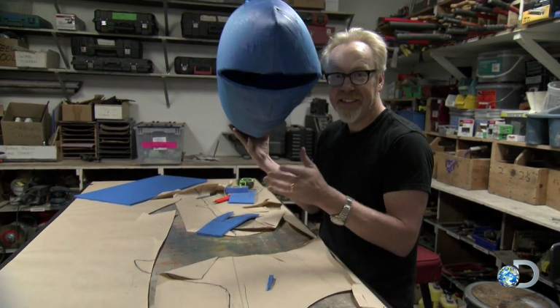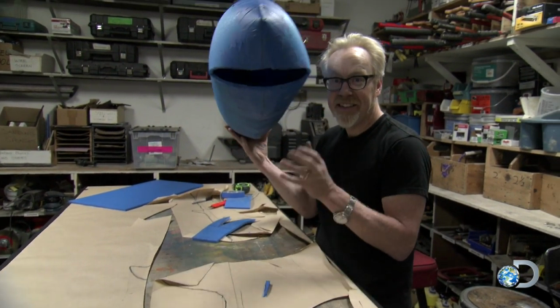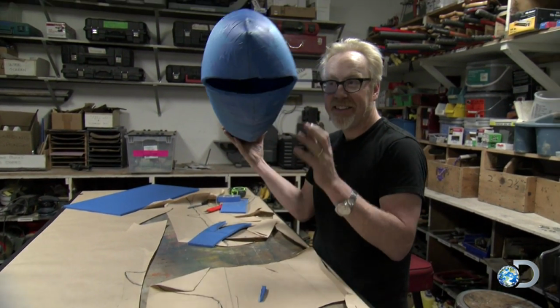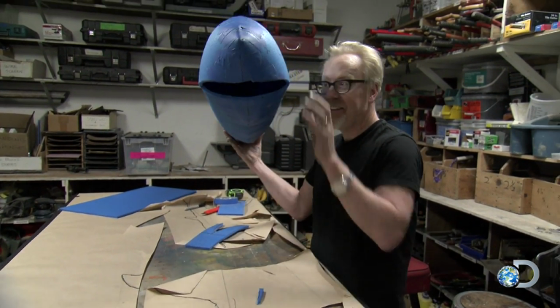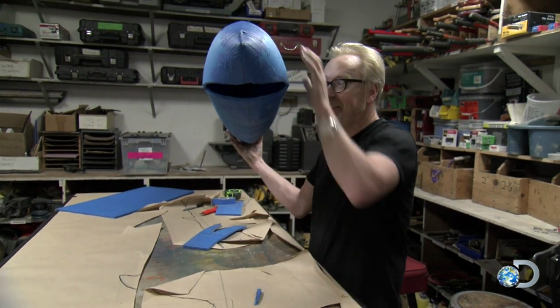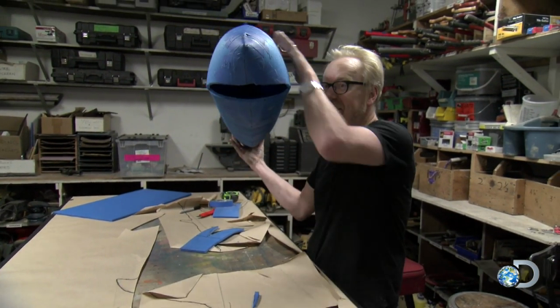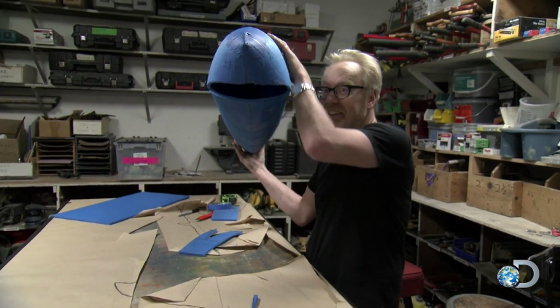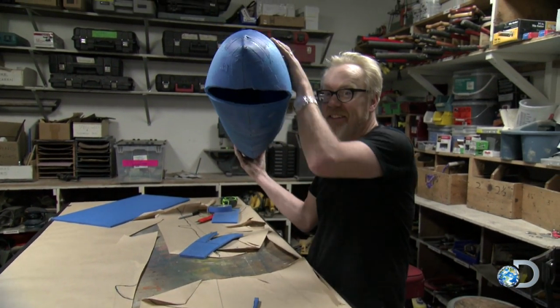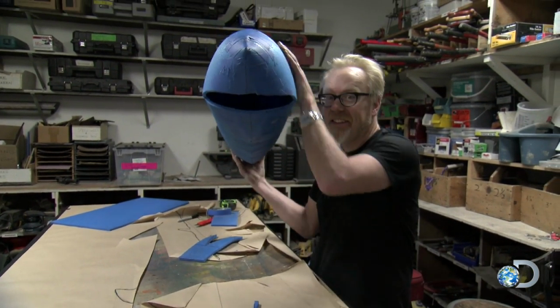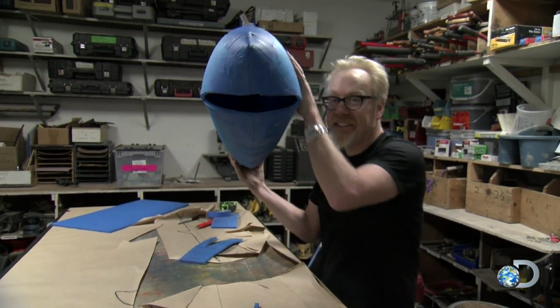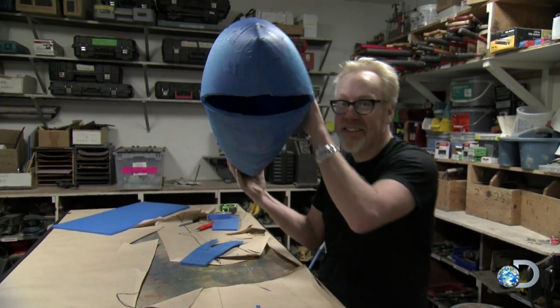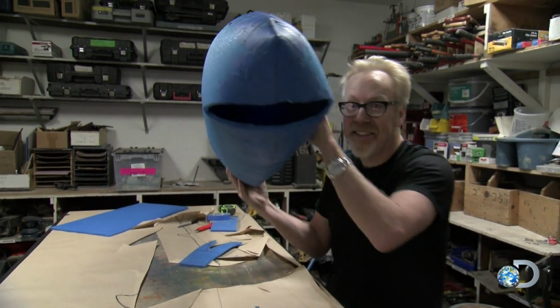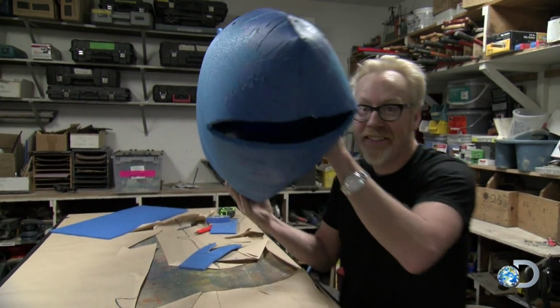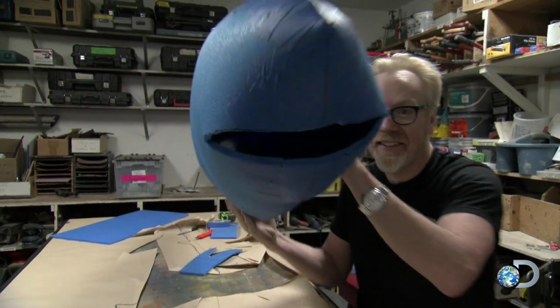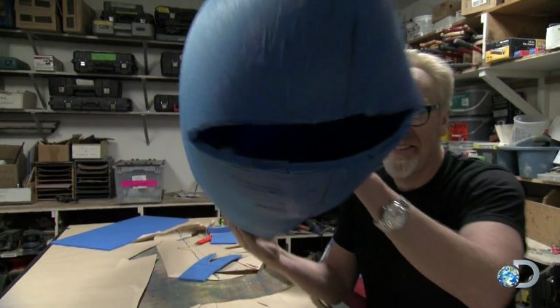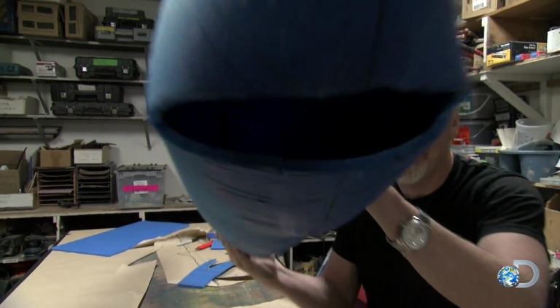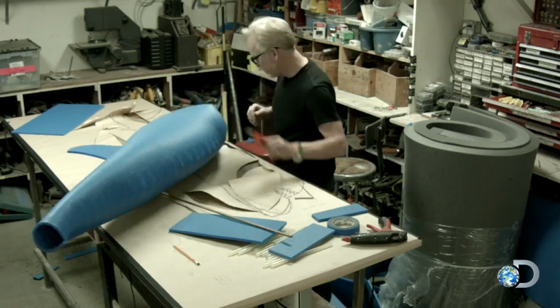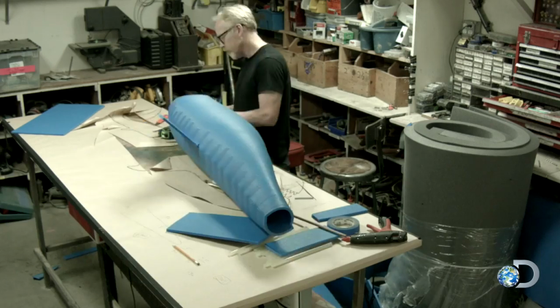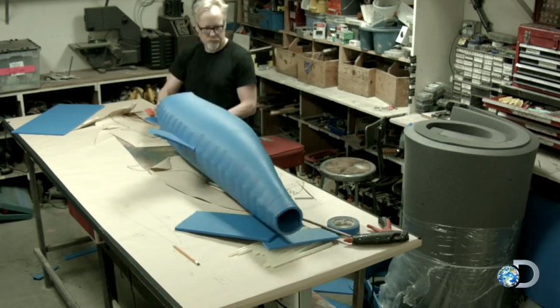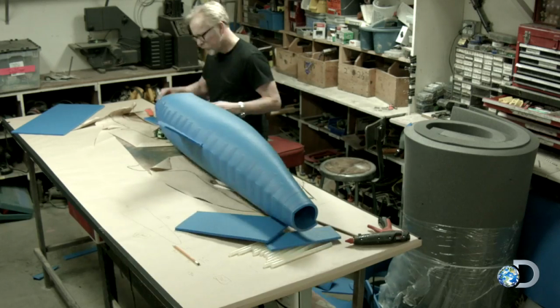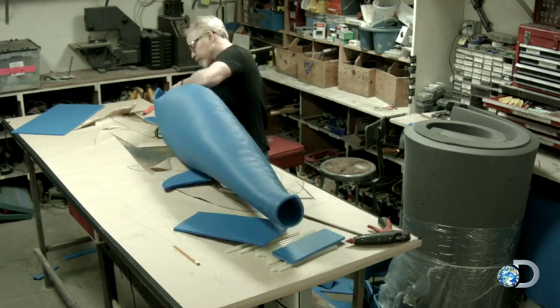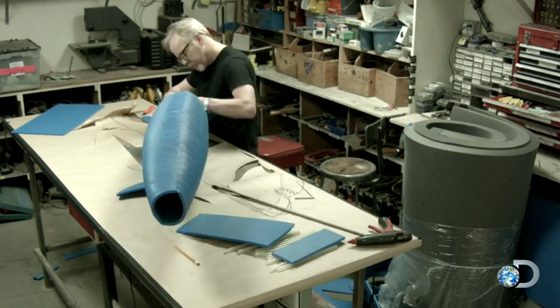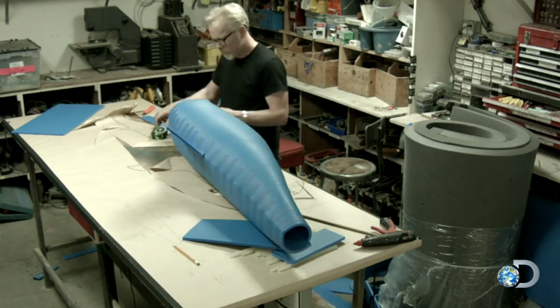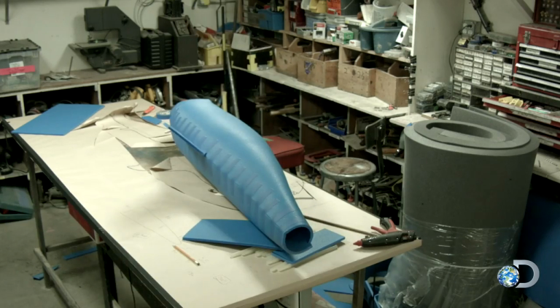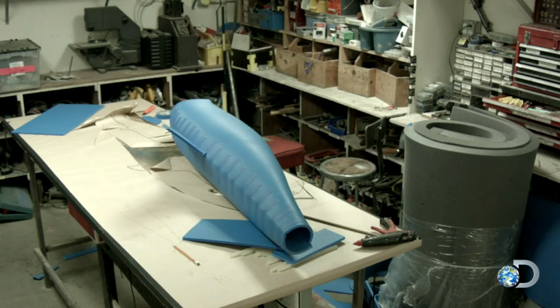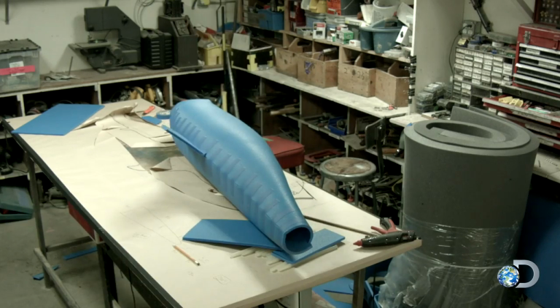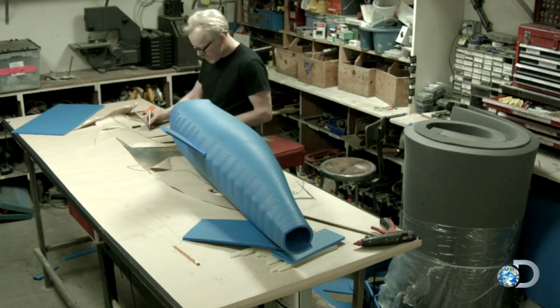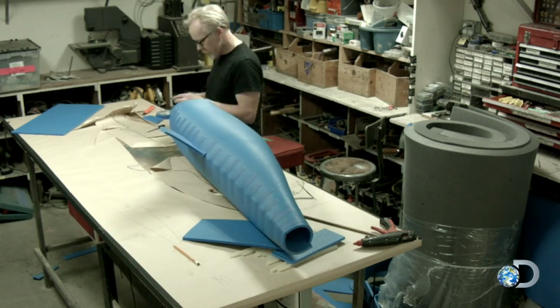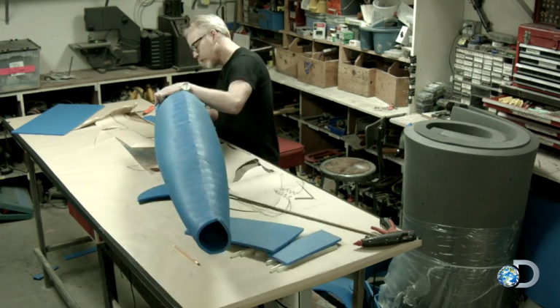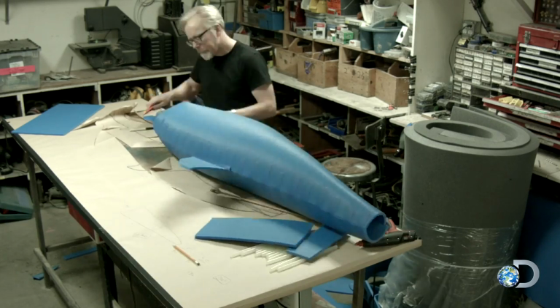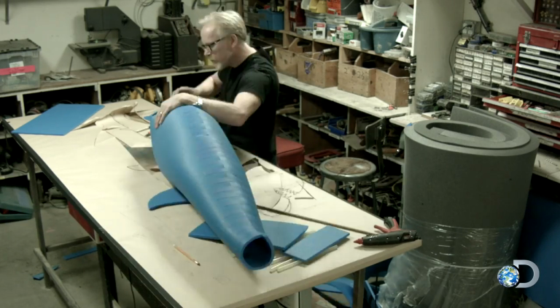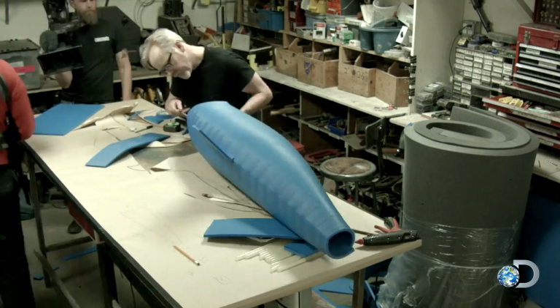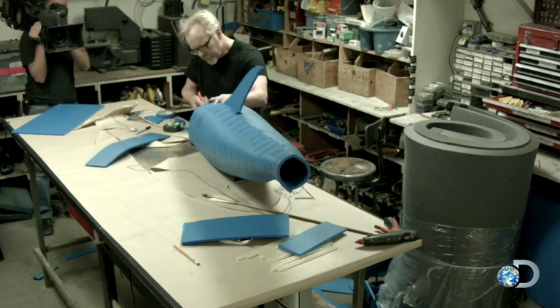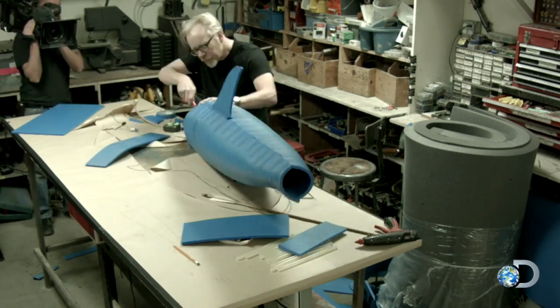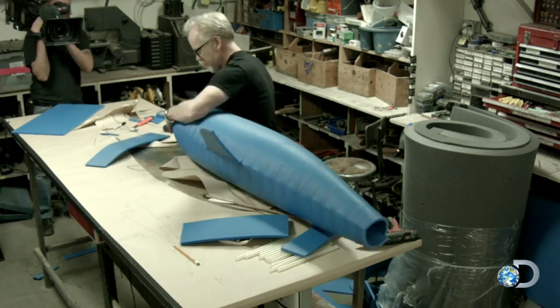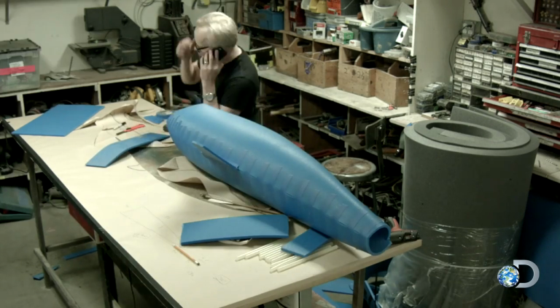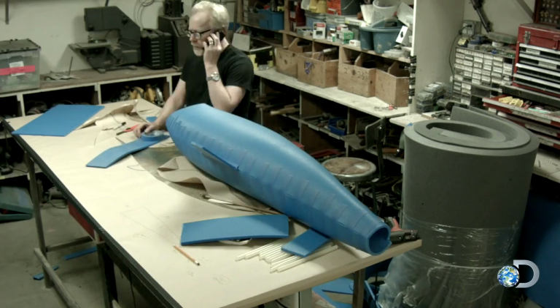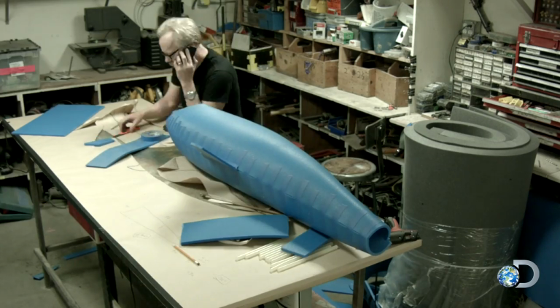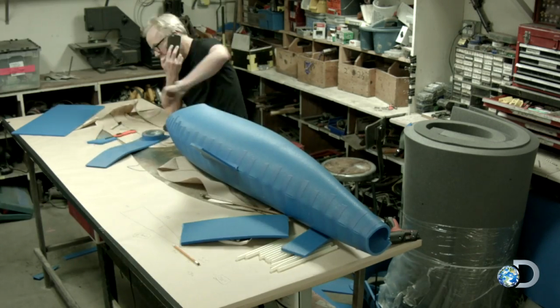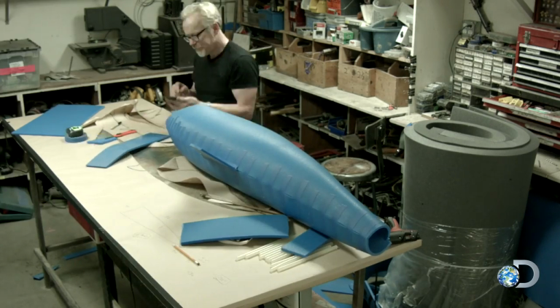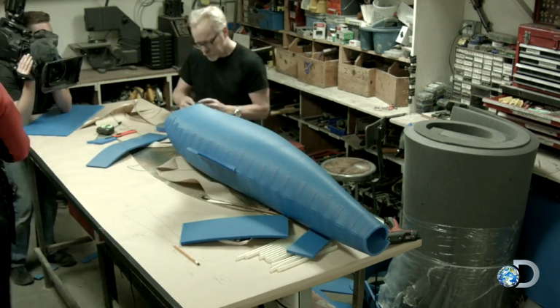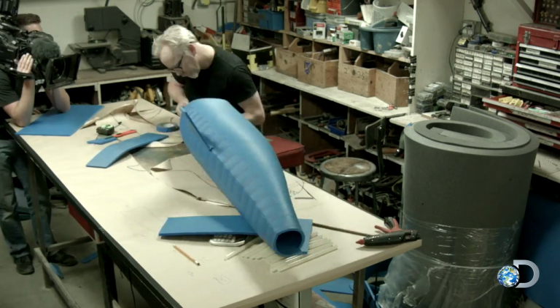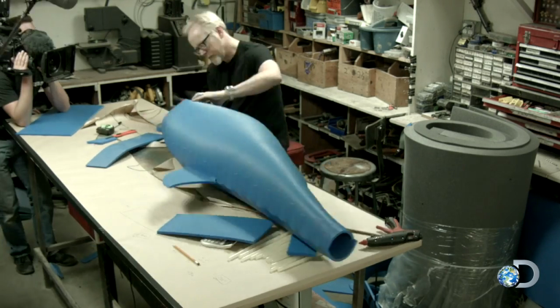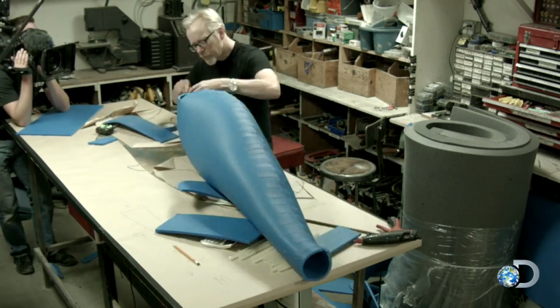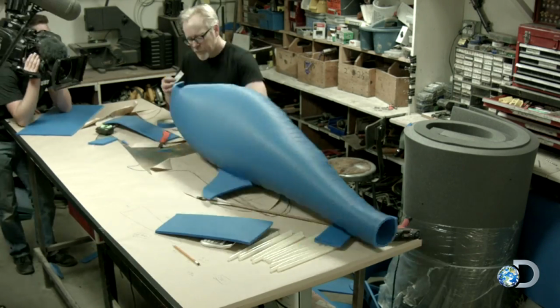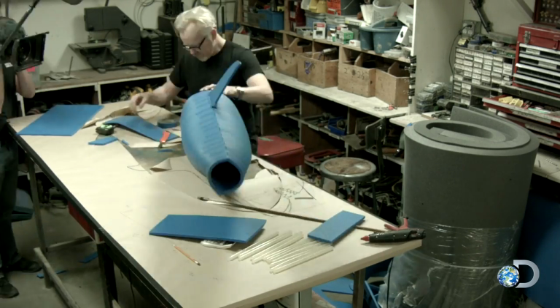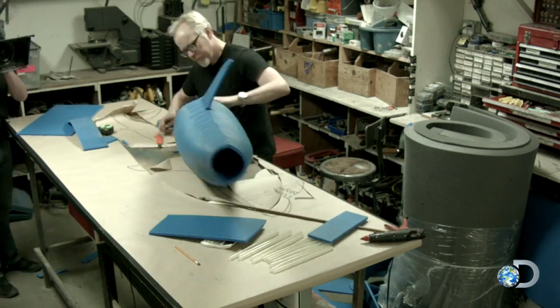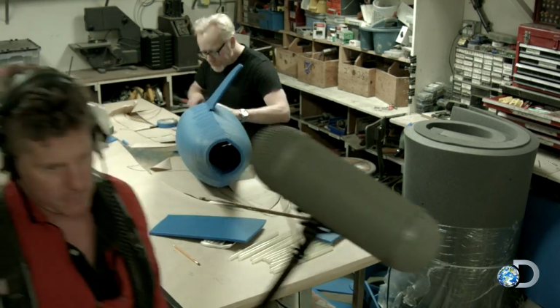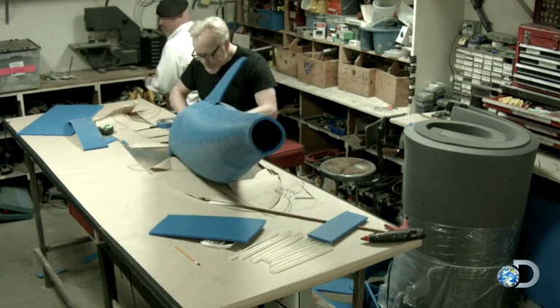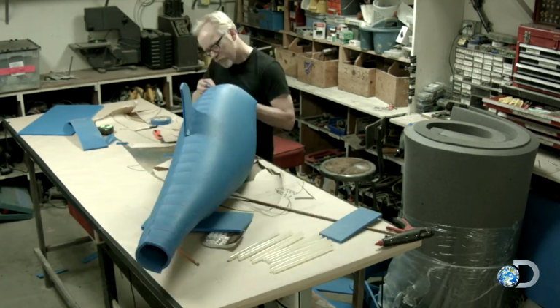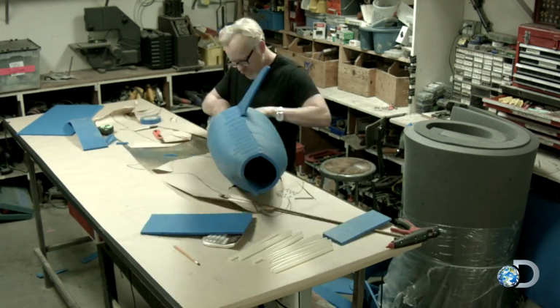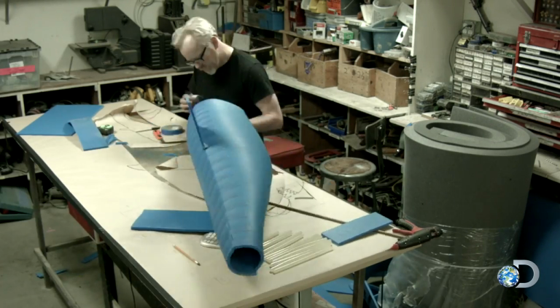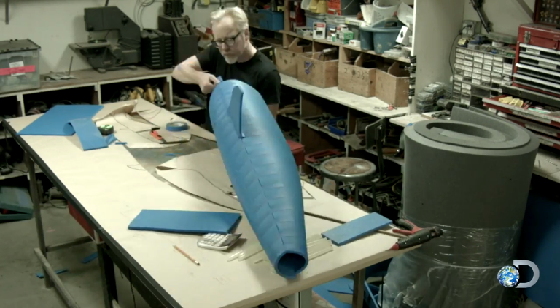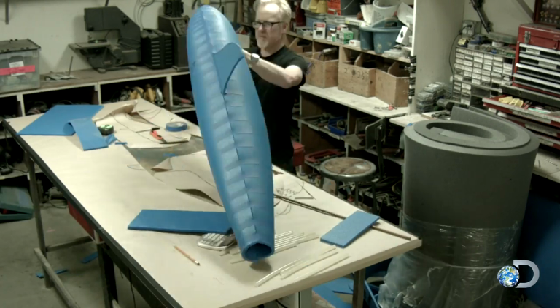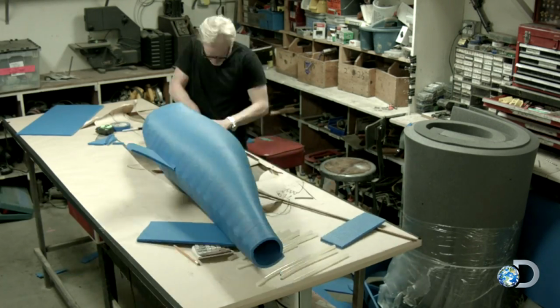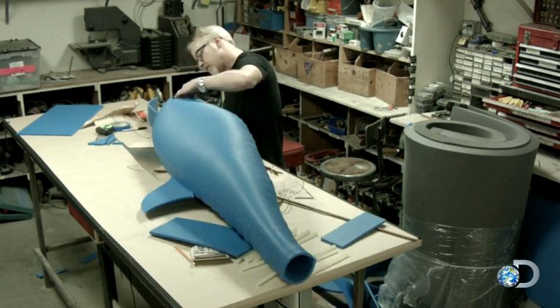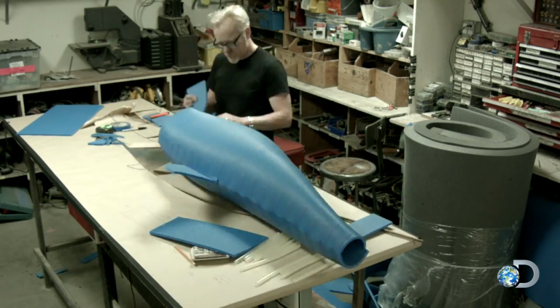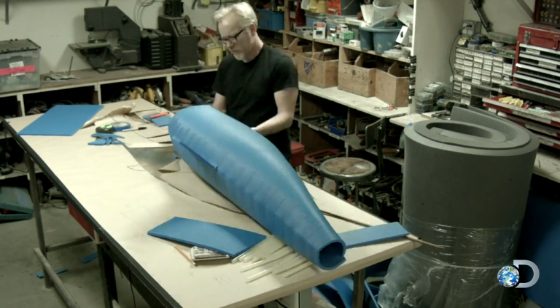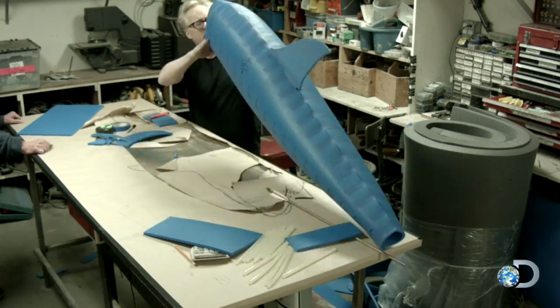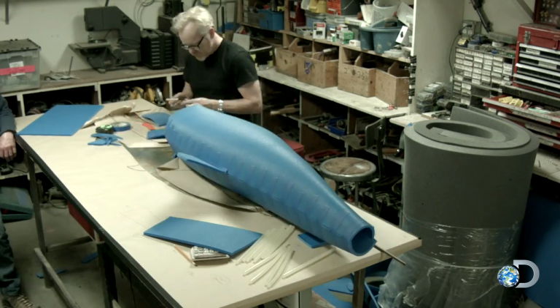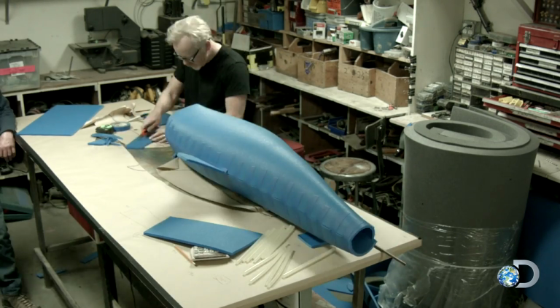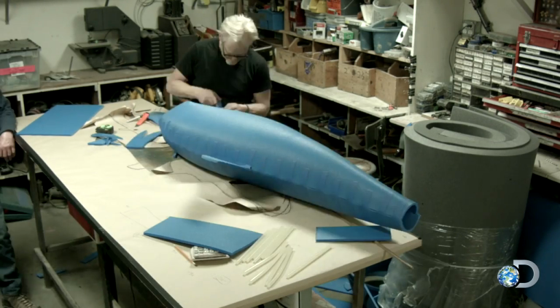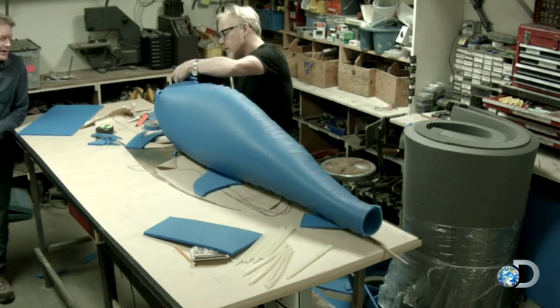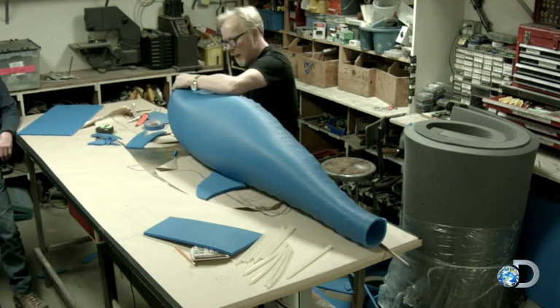An hour later again, and the small-scale shark is looking great, but feeling blue.